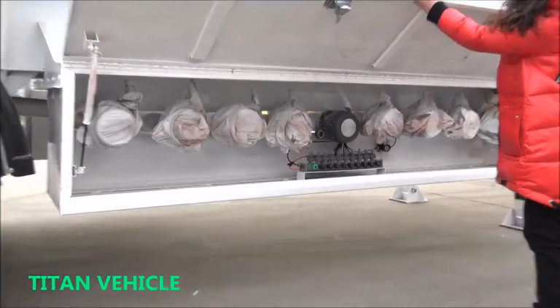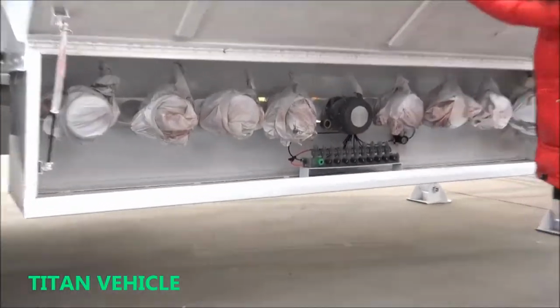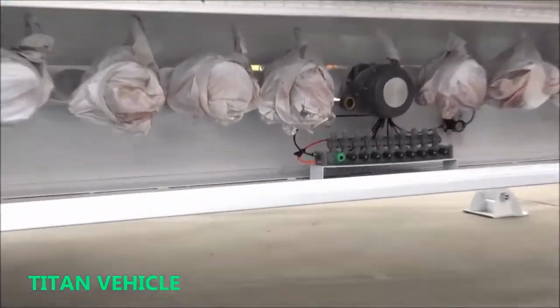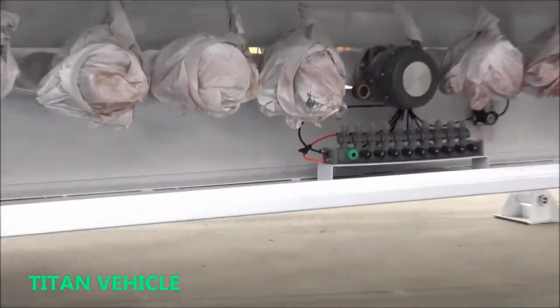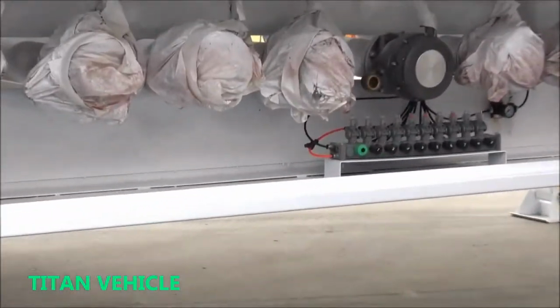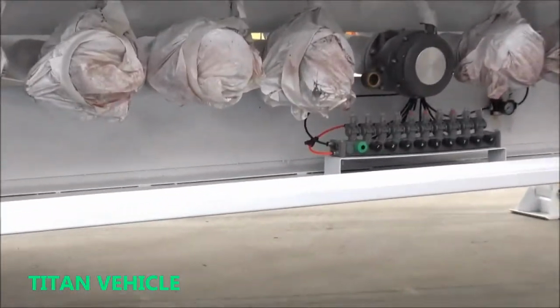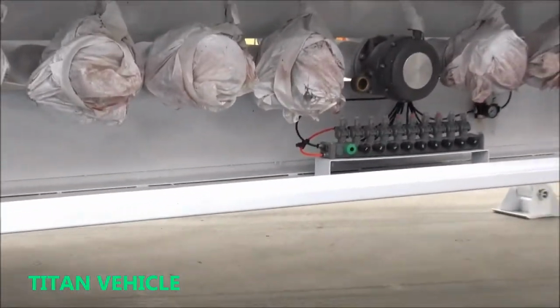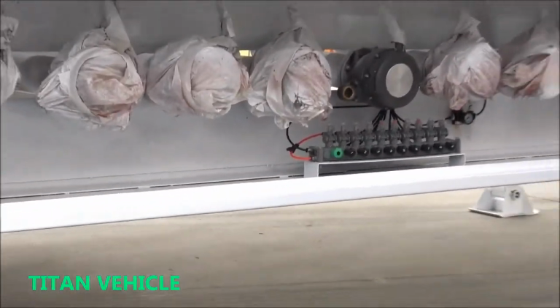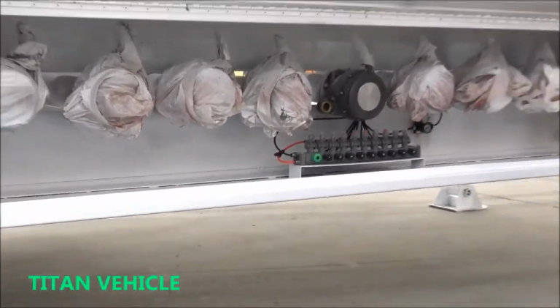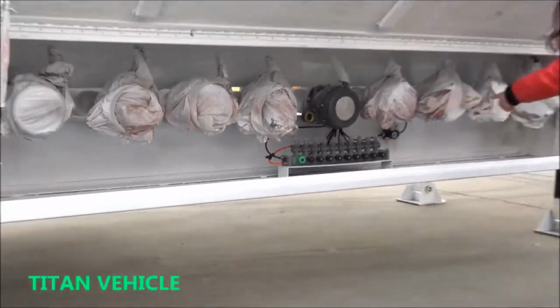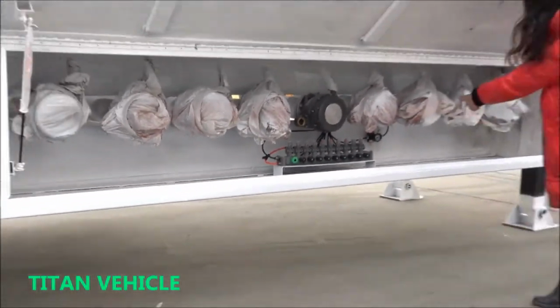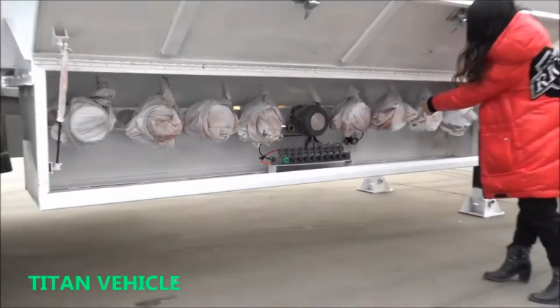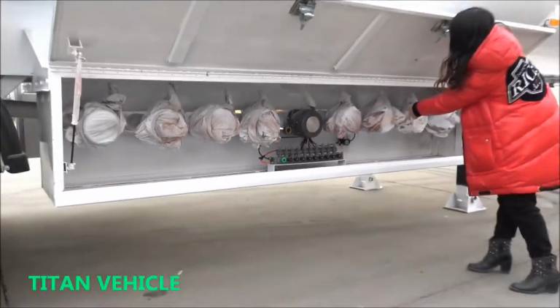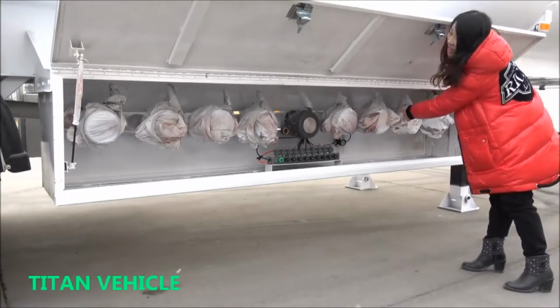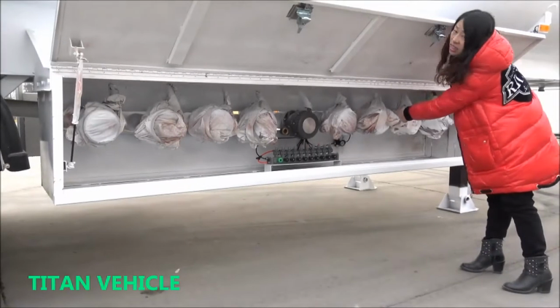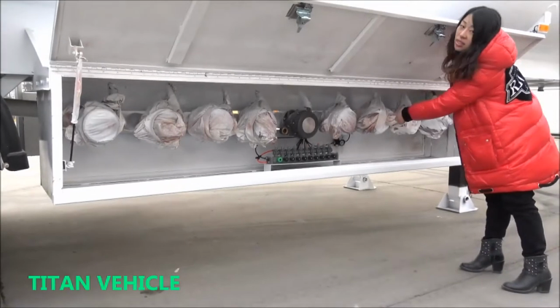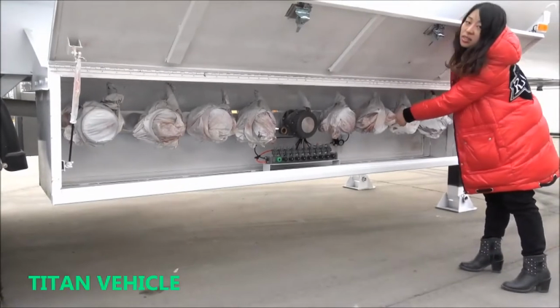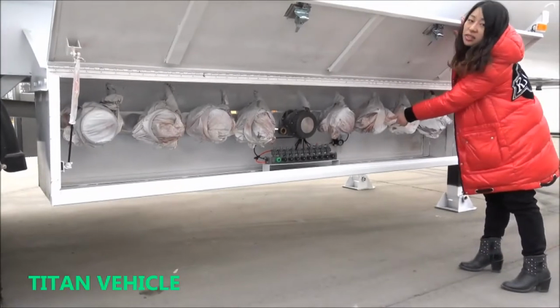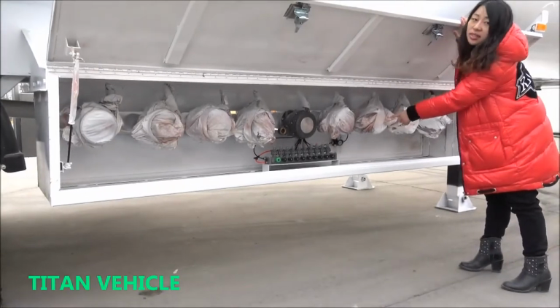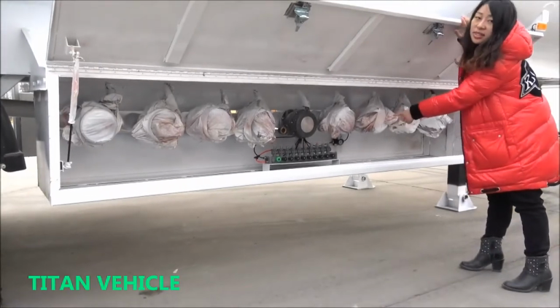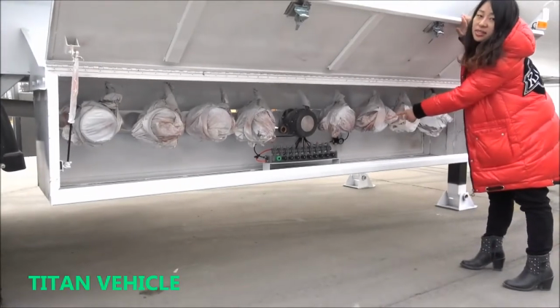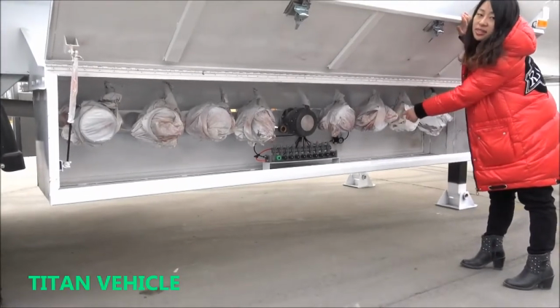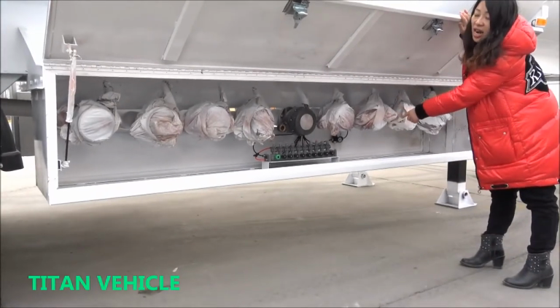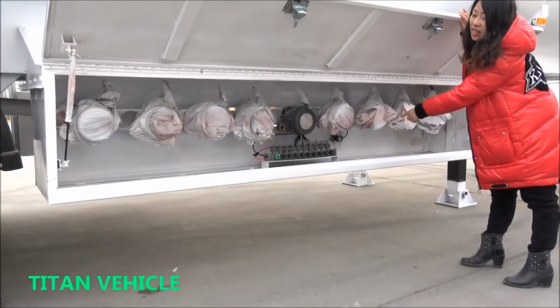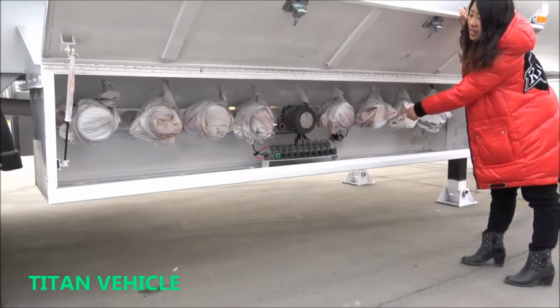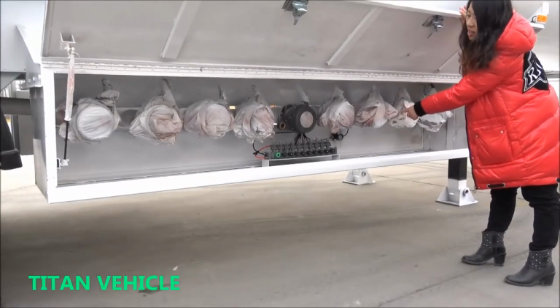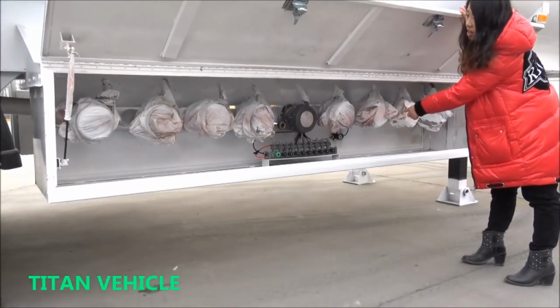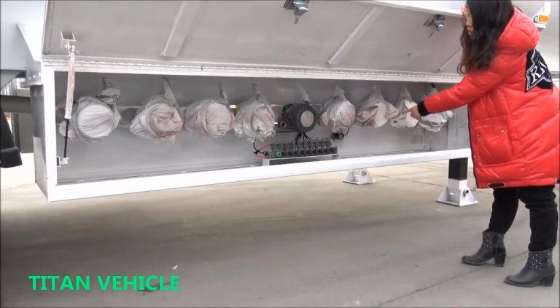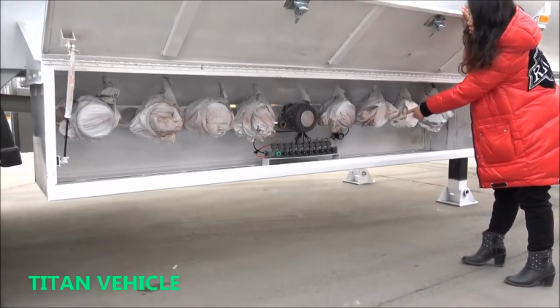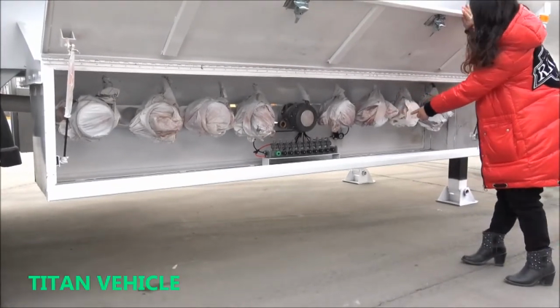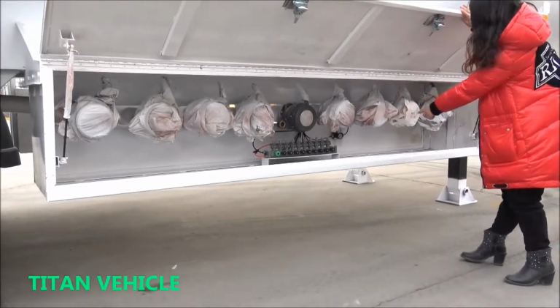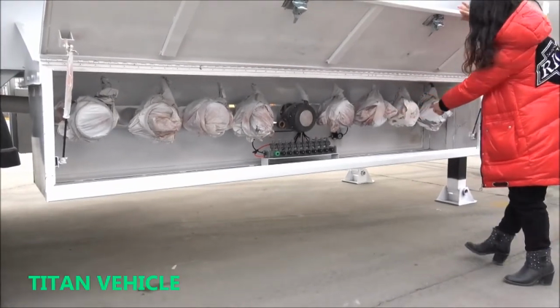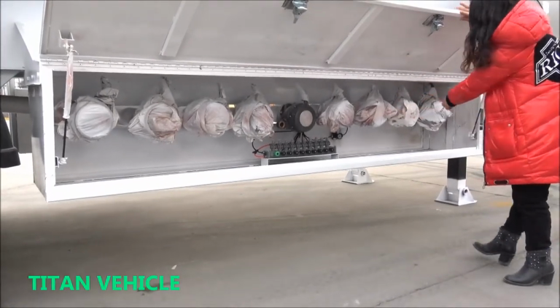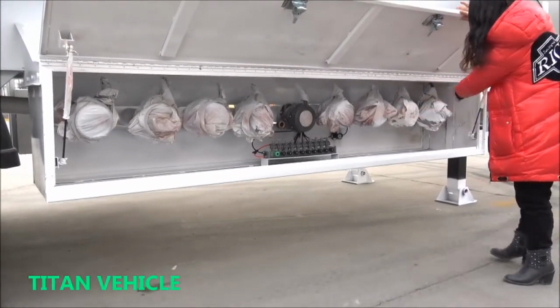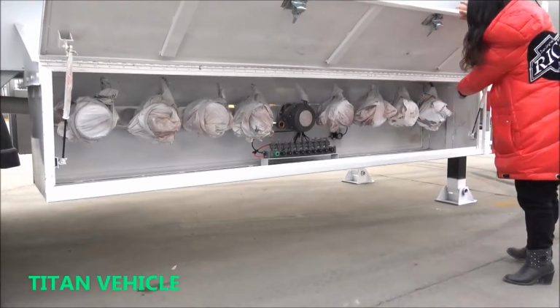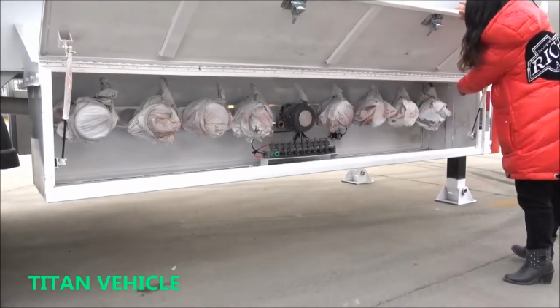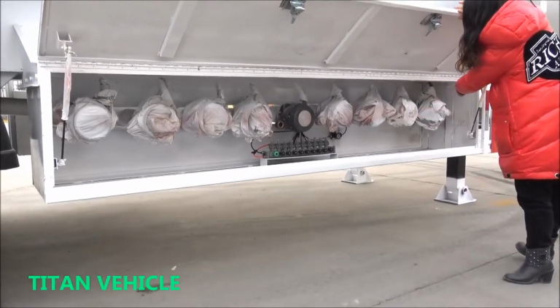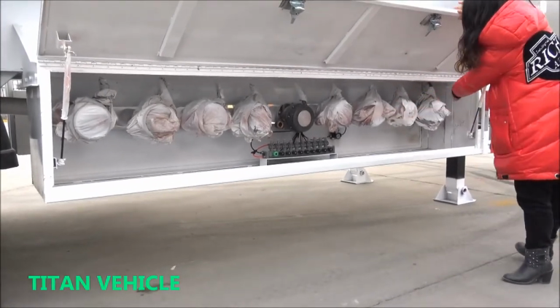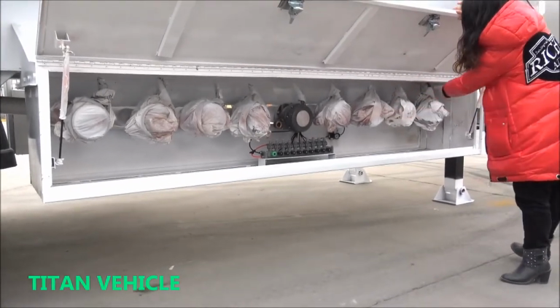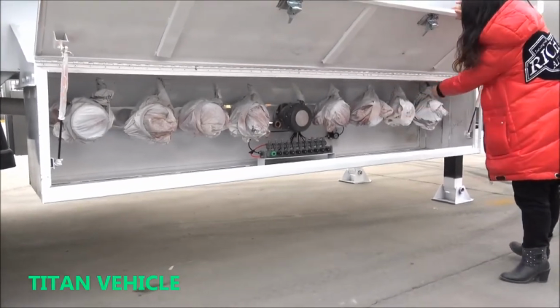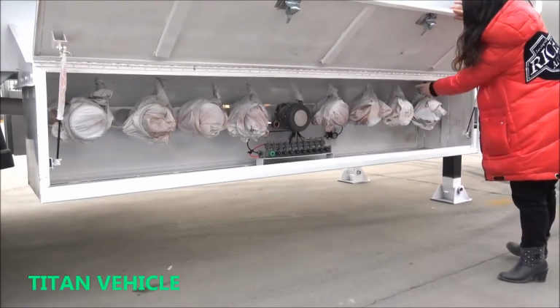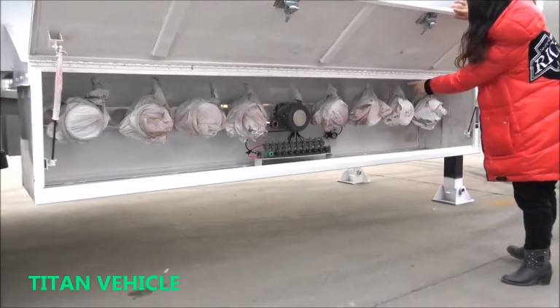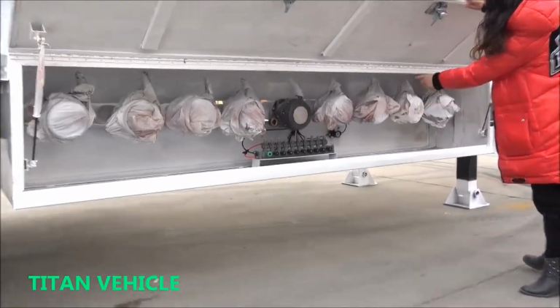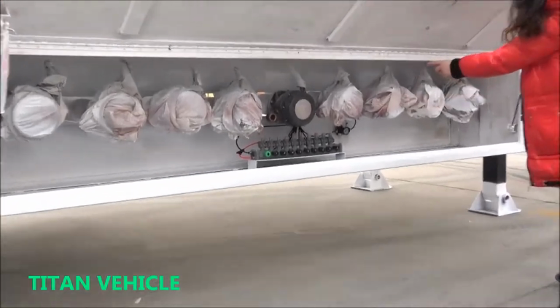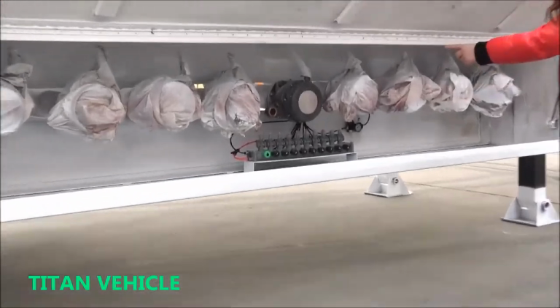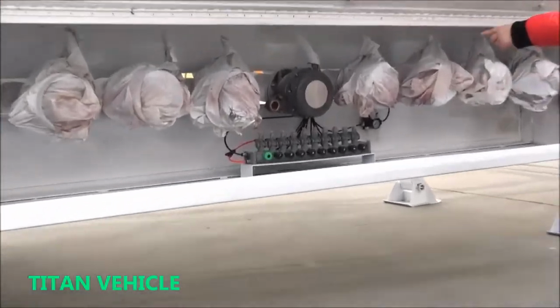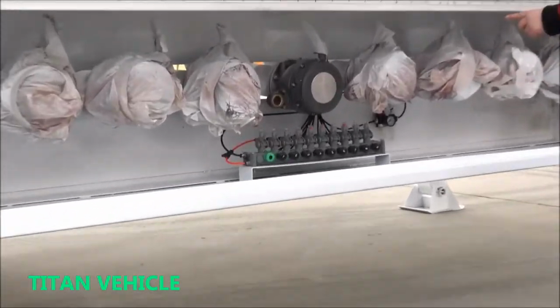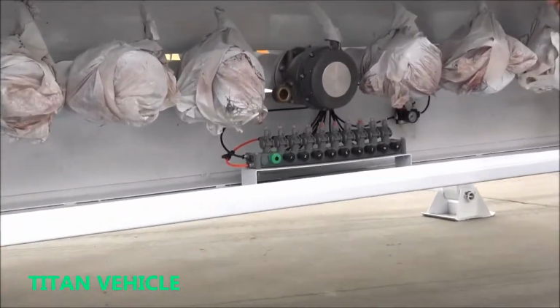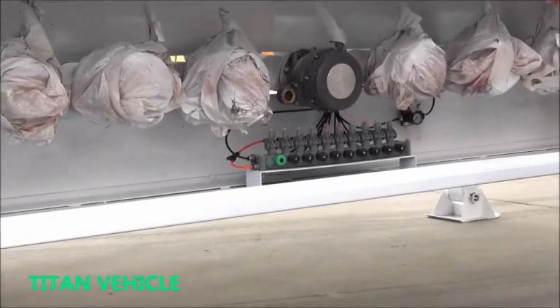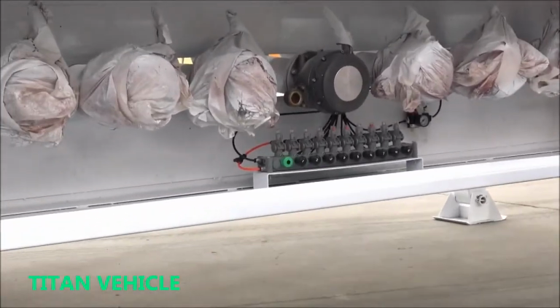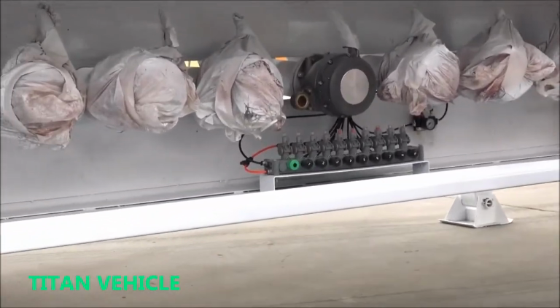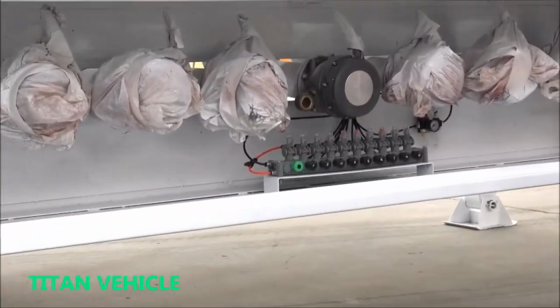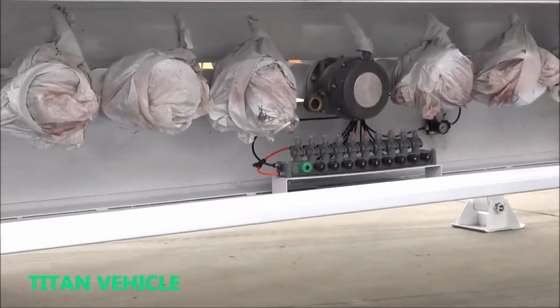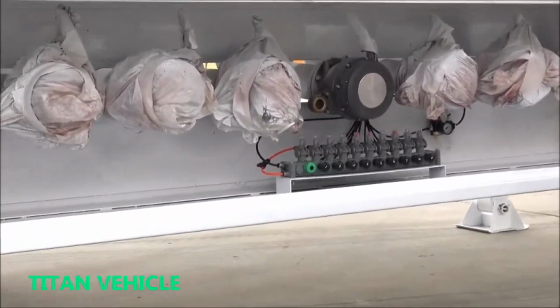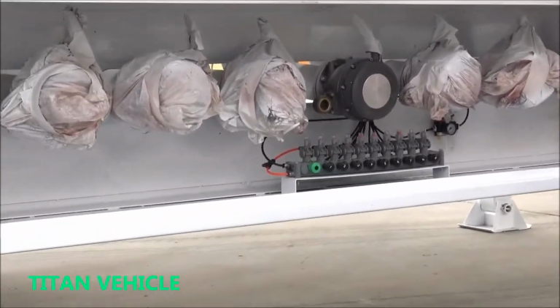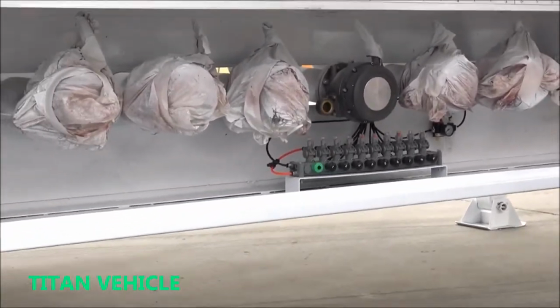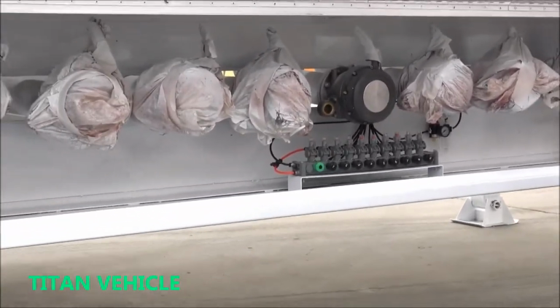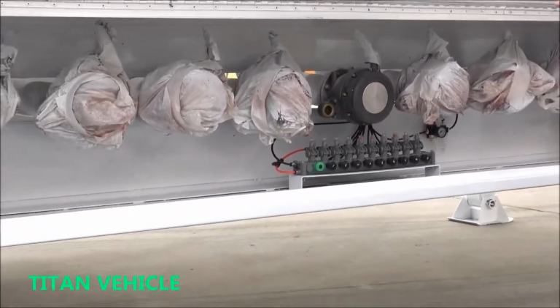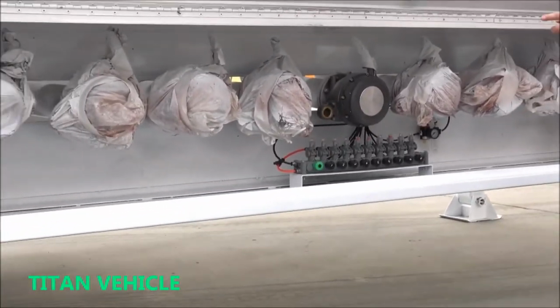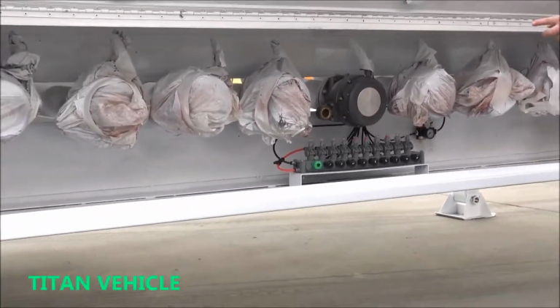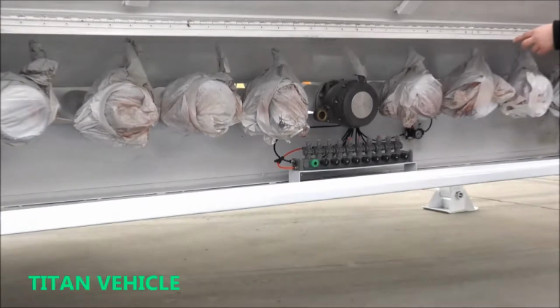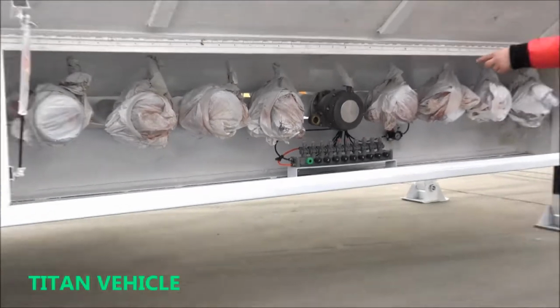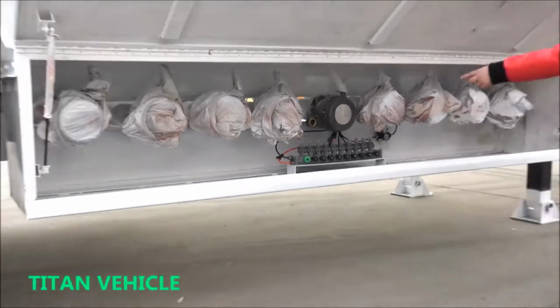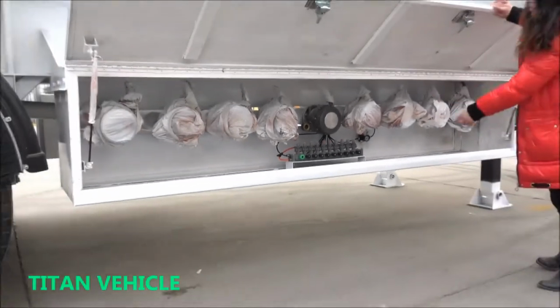This is the charging hose. One, two, three, four, five, six, seven, eight, nine.